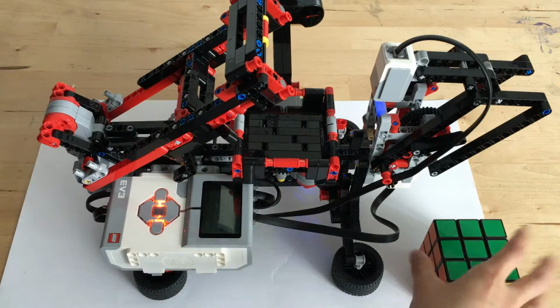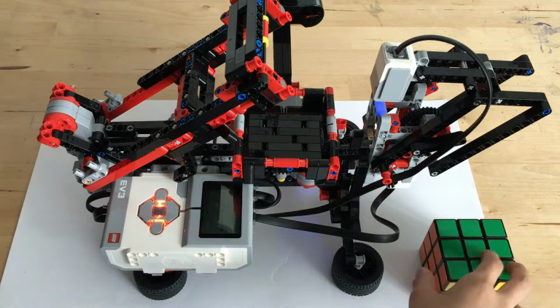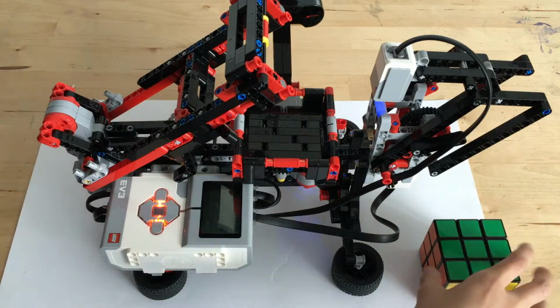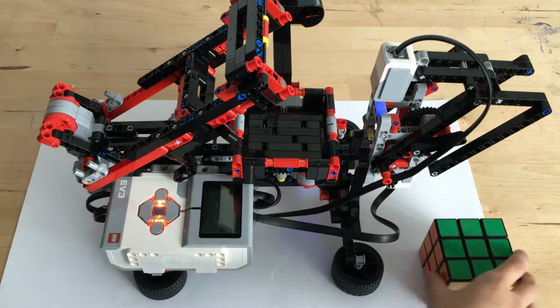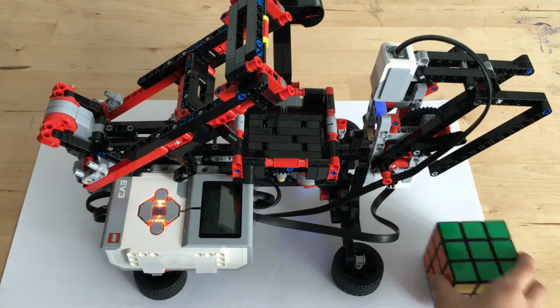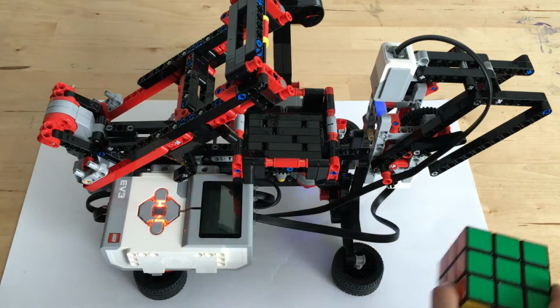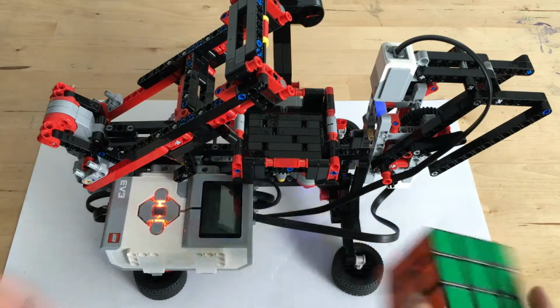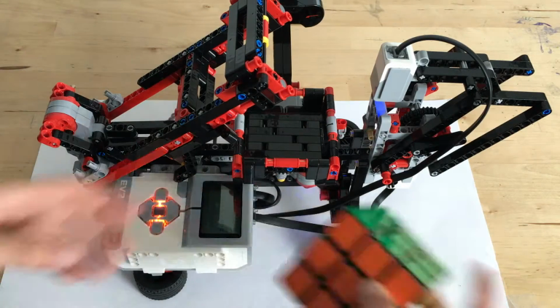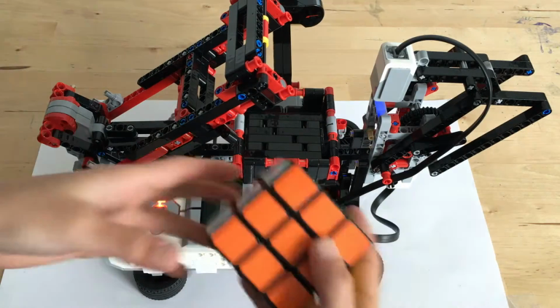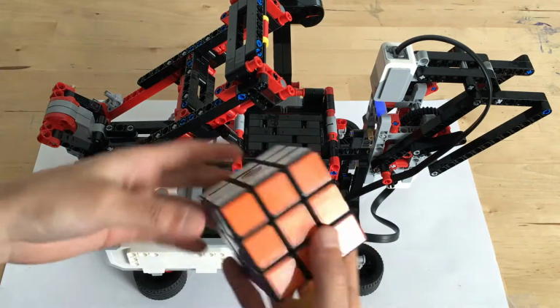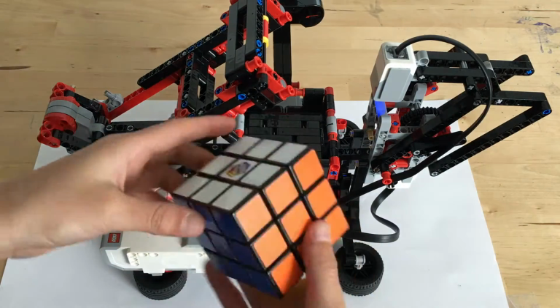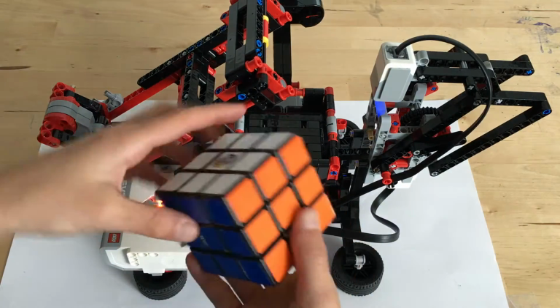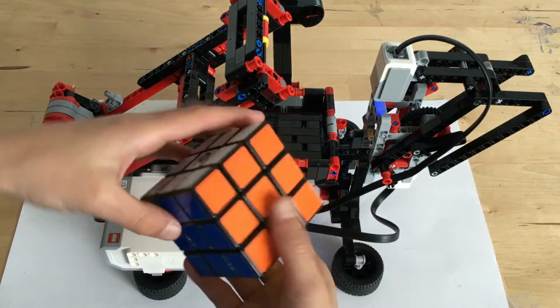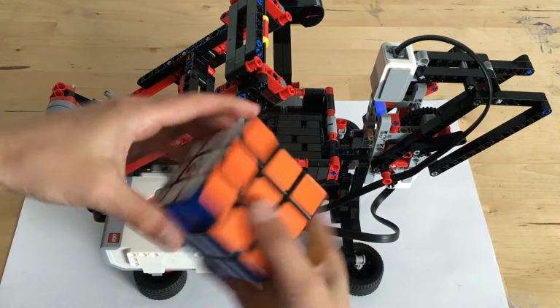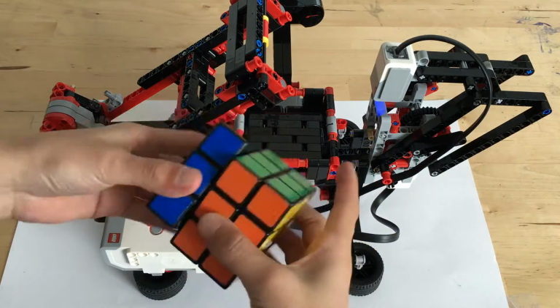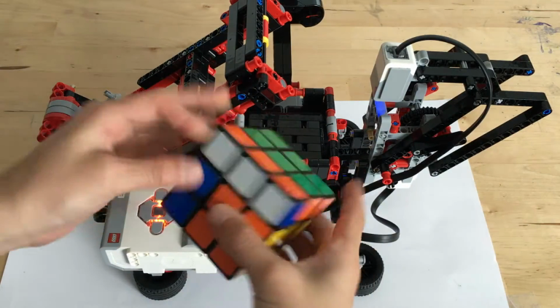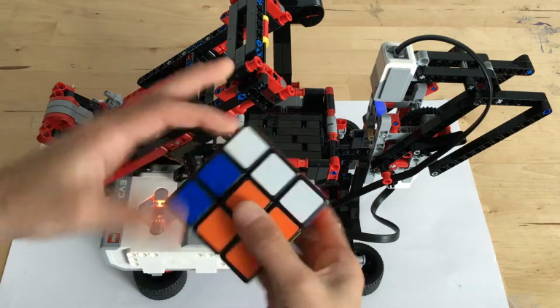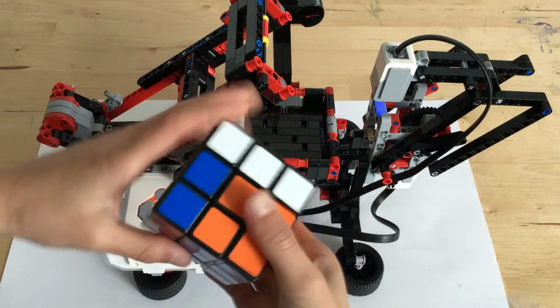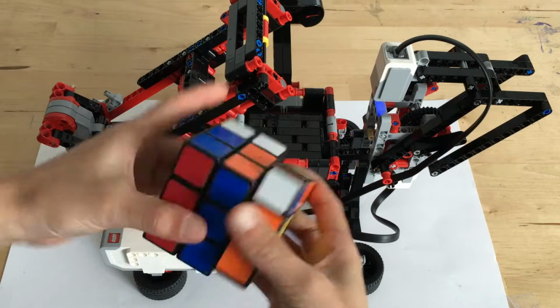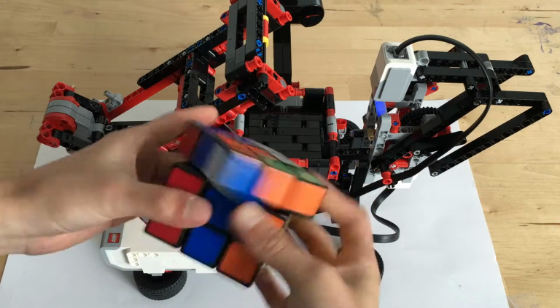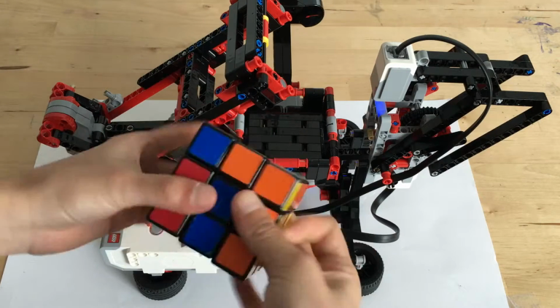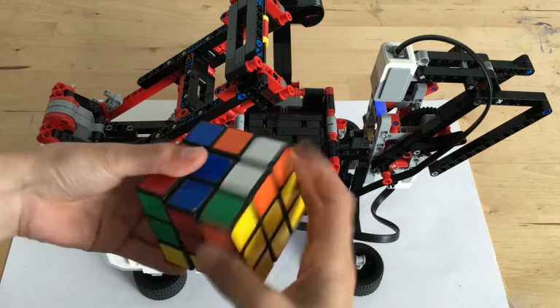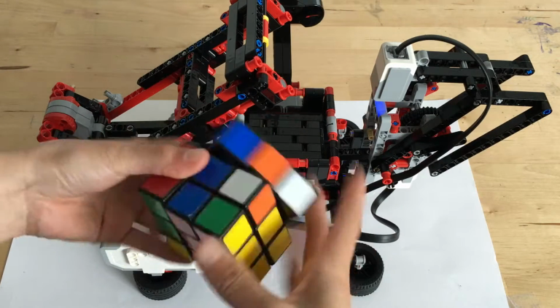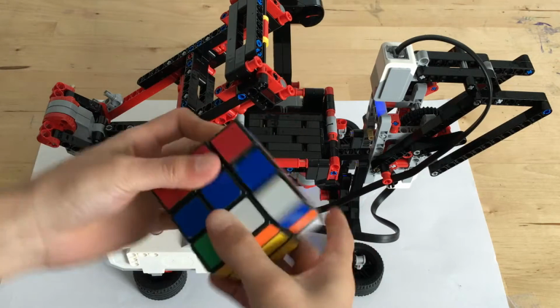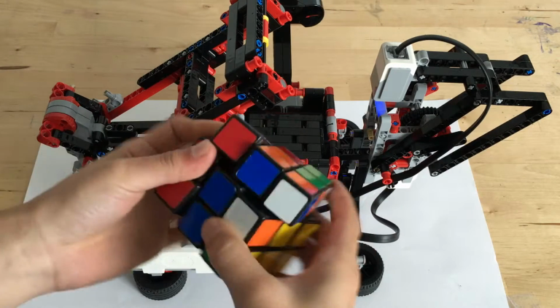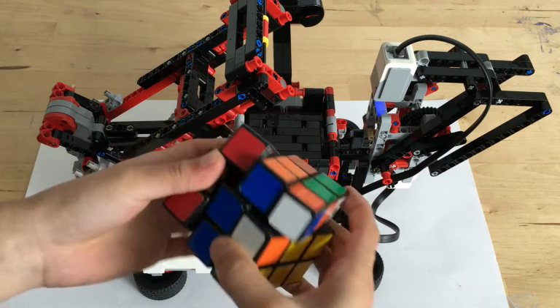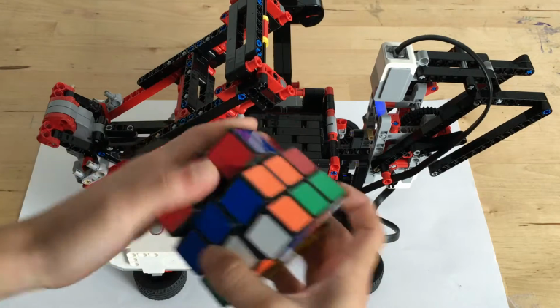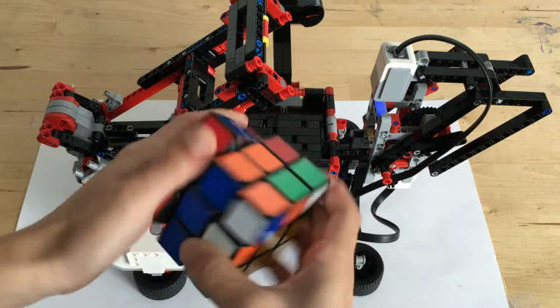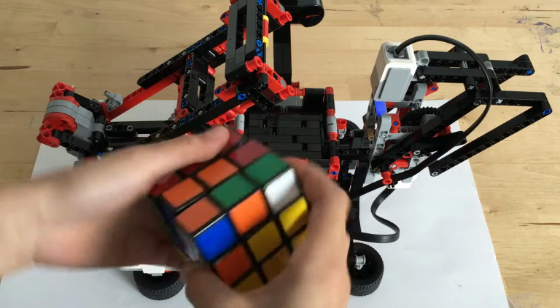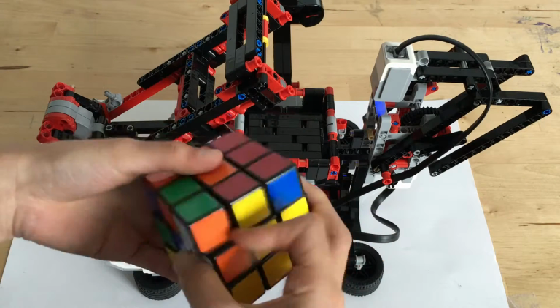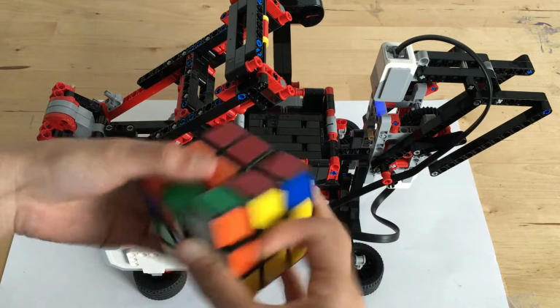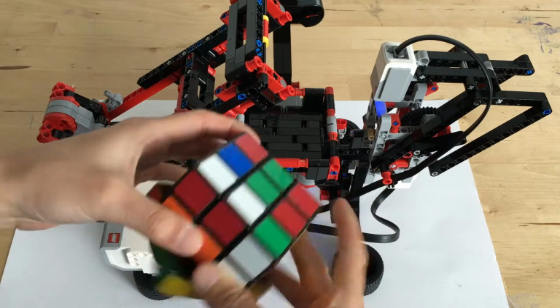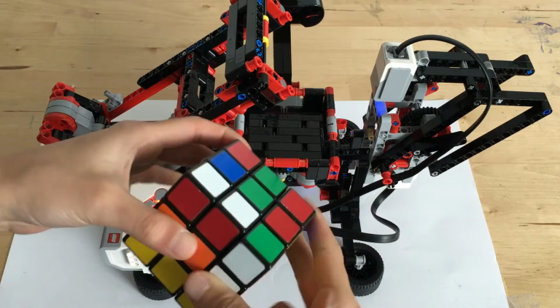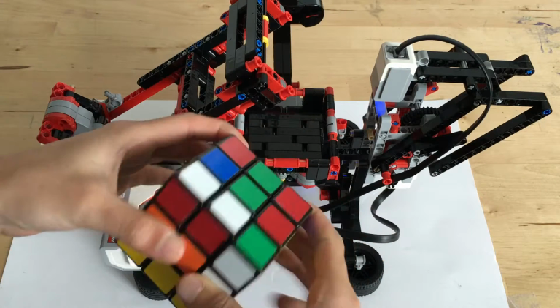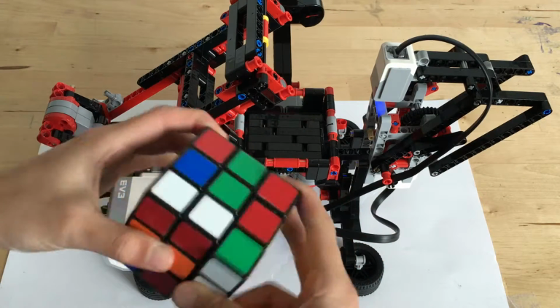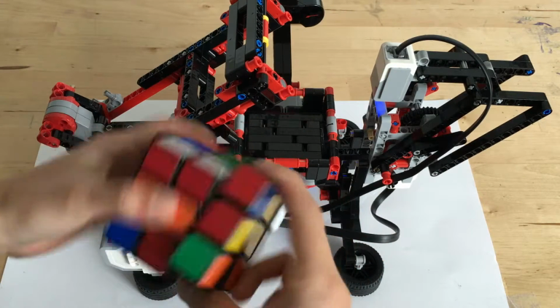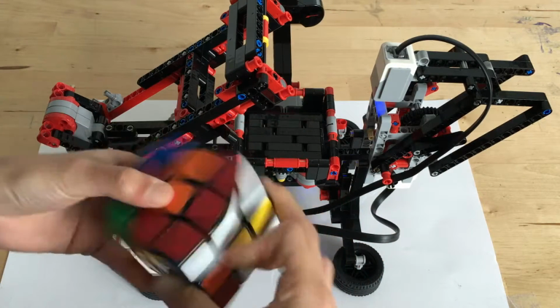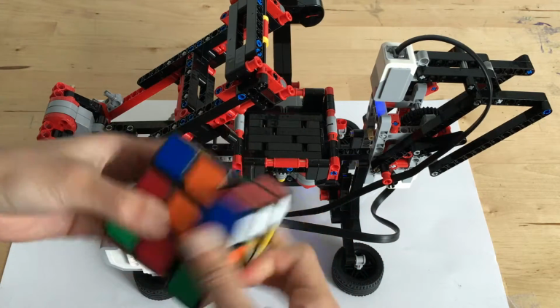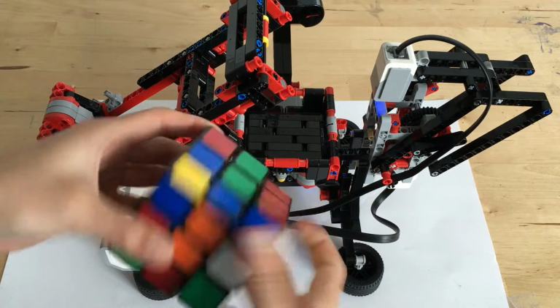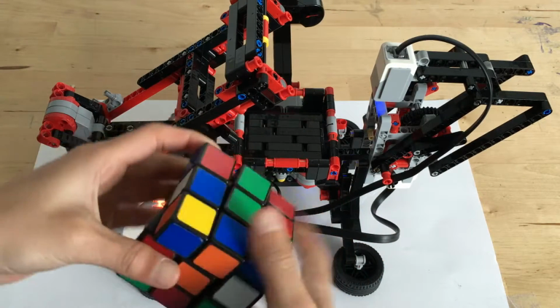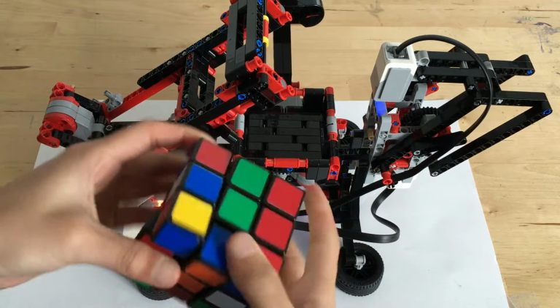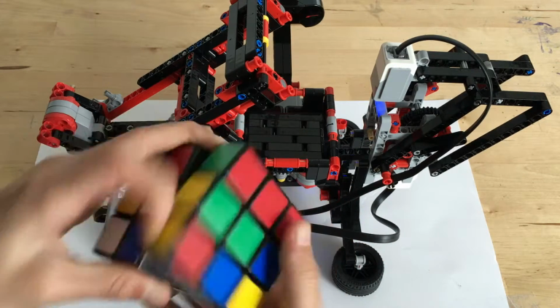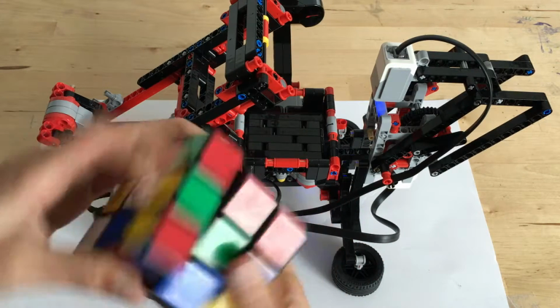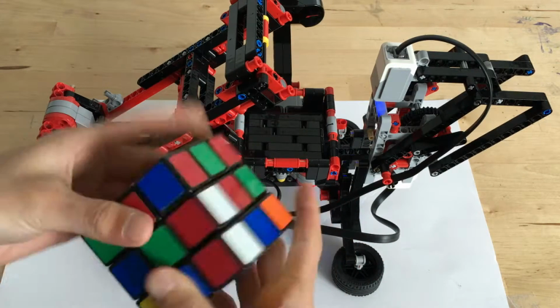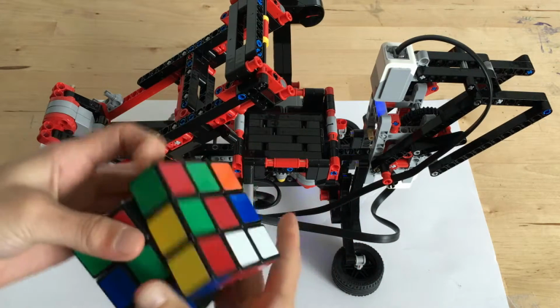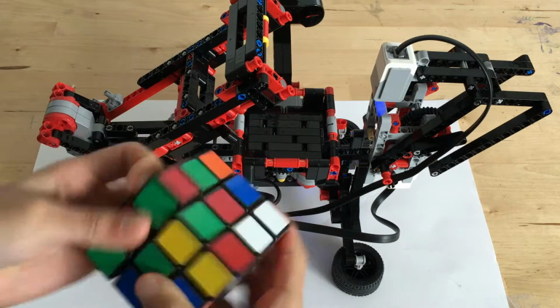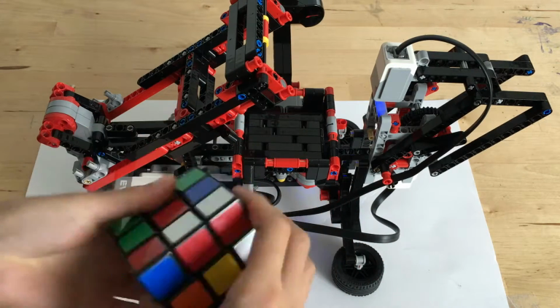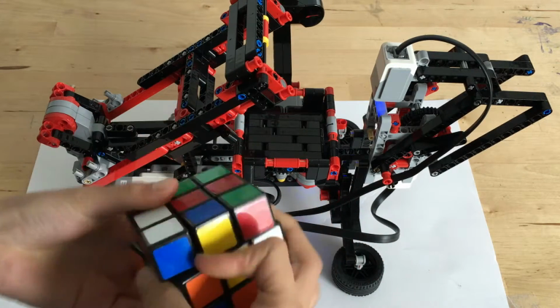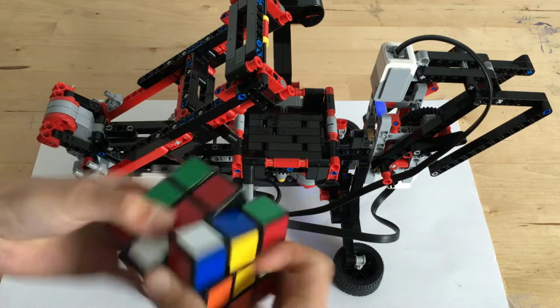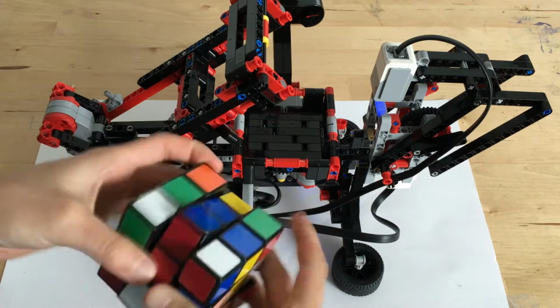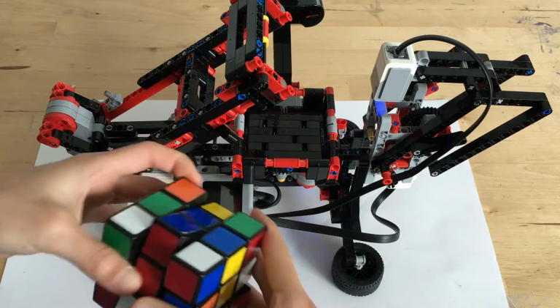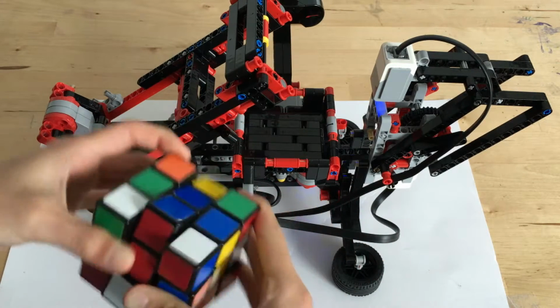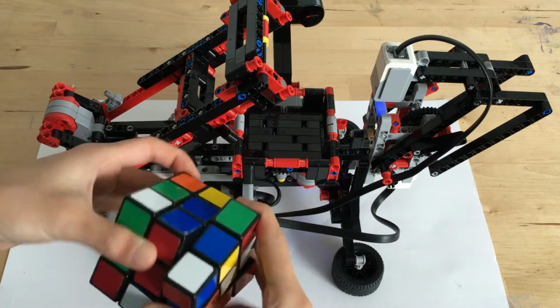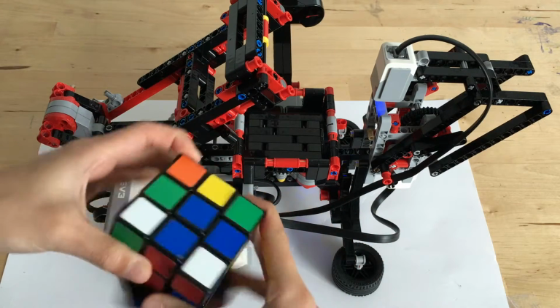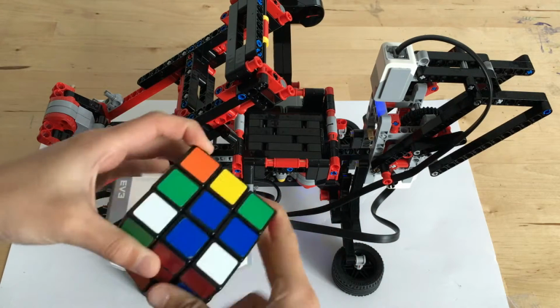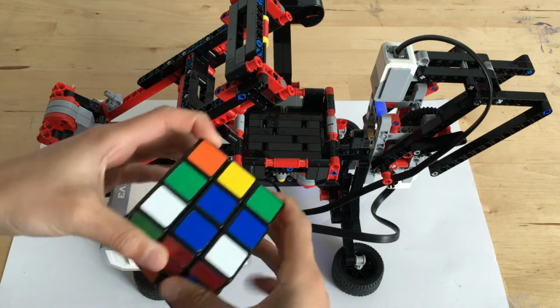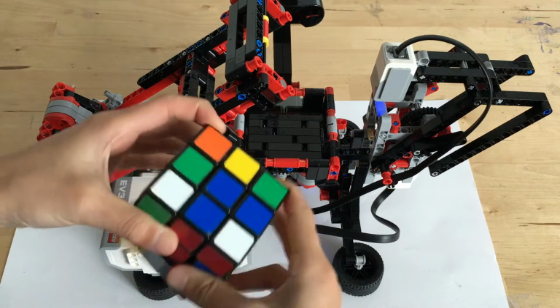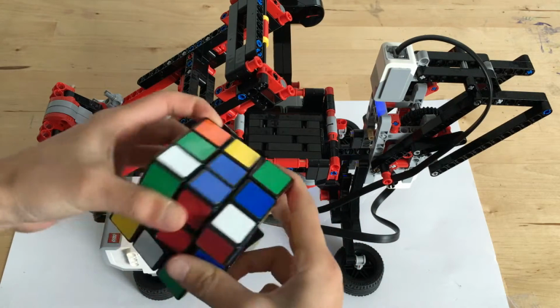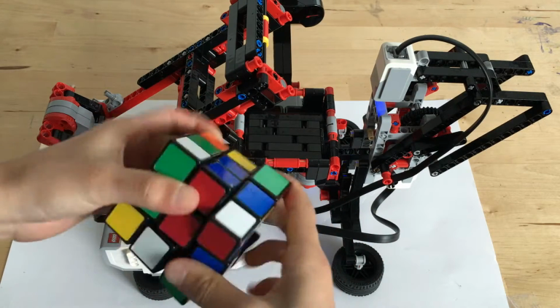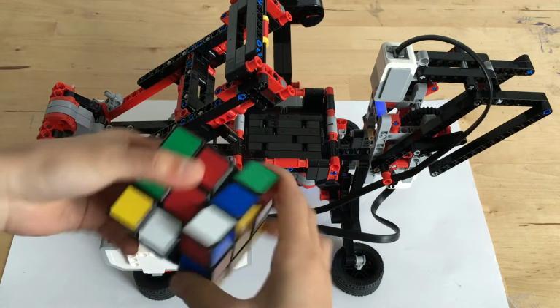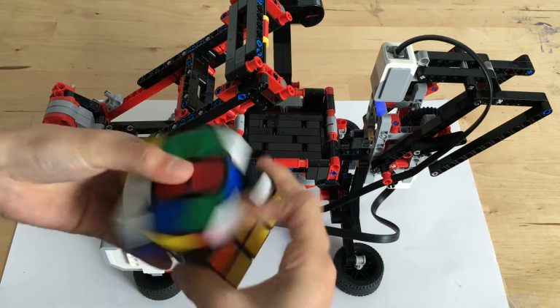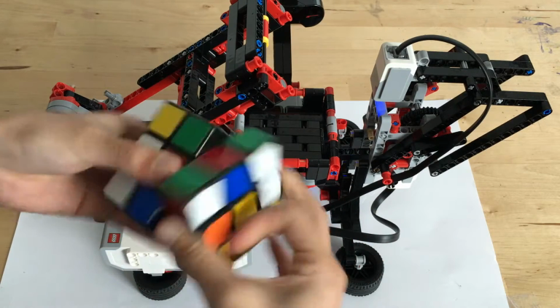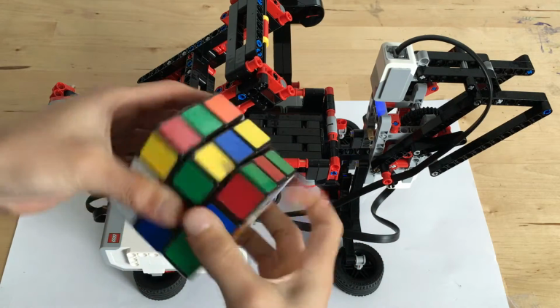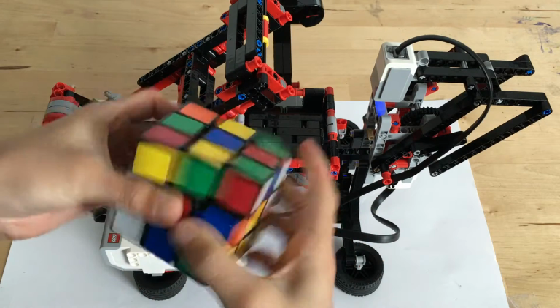So here is my completed robot. I am just going to scramble up my Rubik's Cube to put into the robot so that it can be solved.